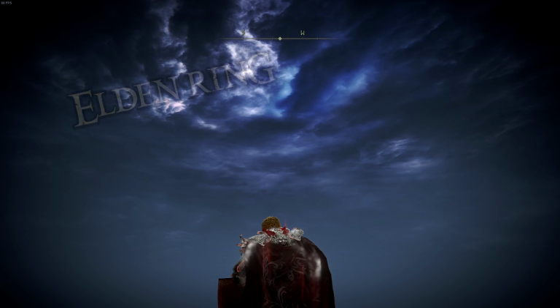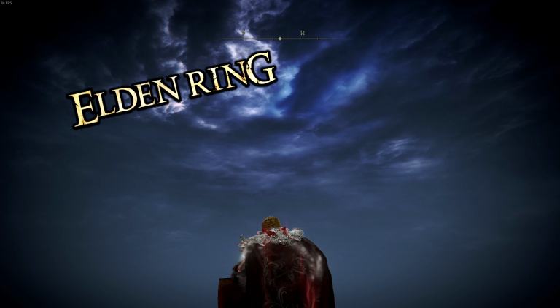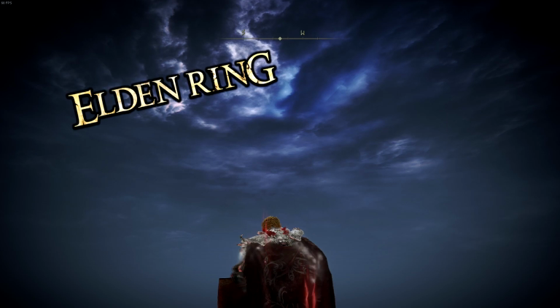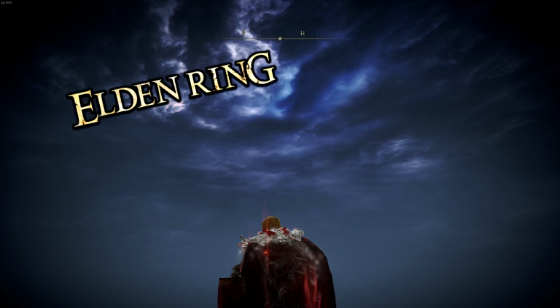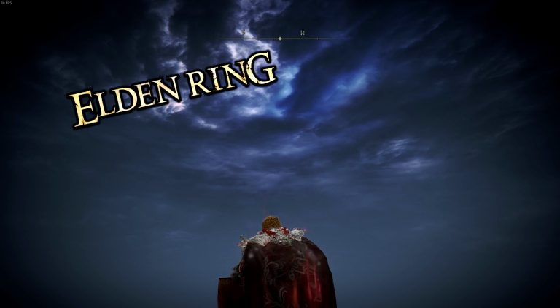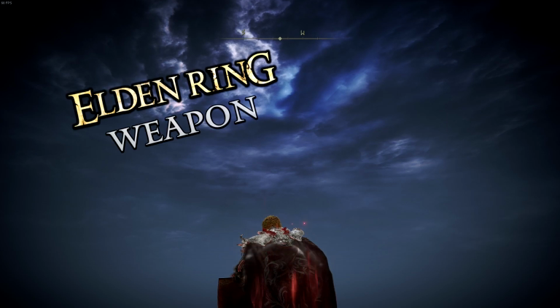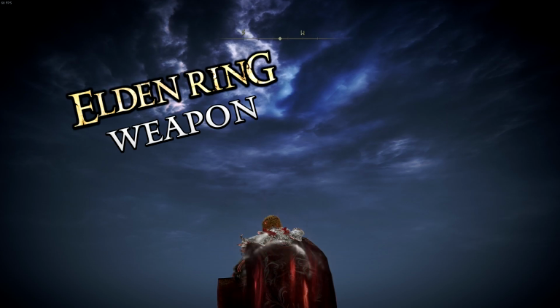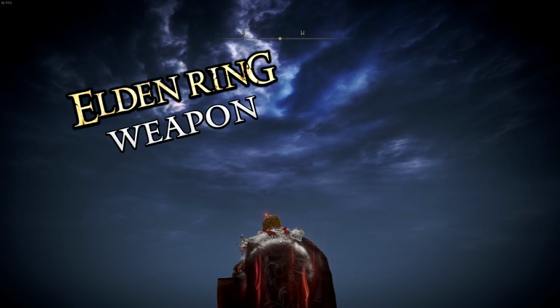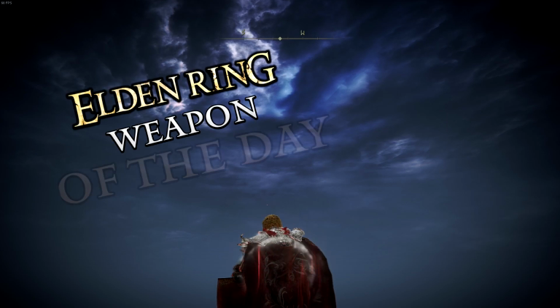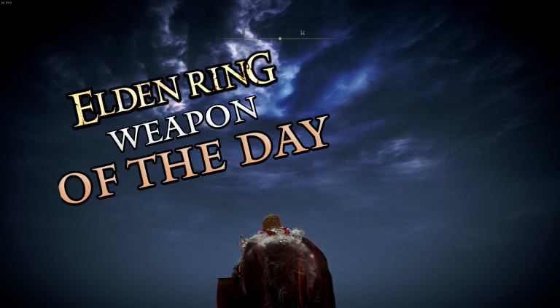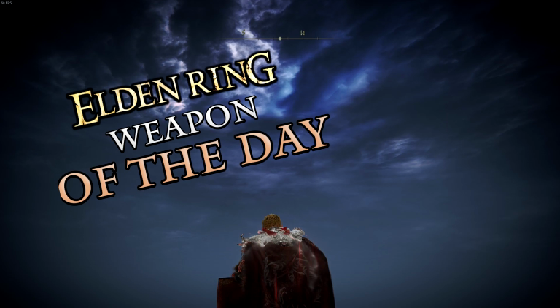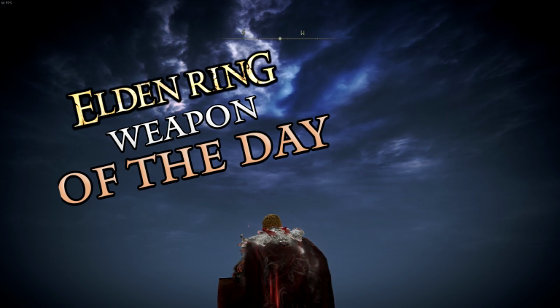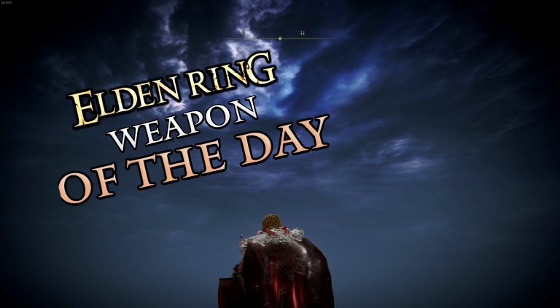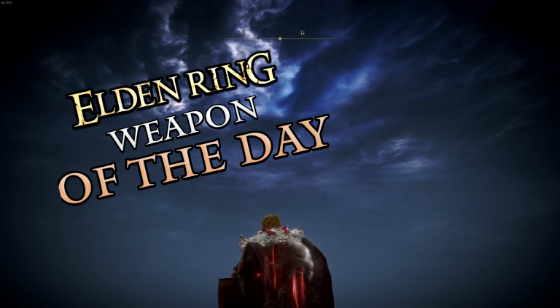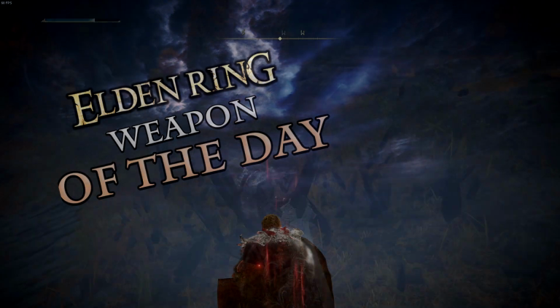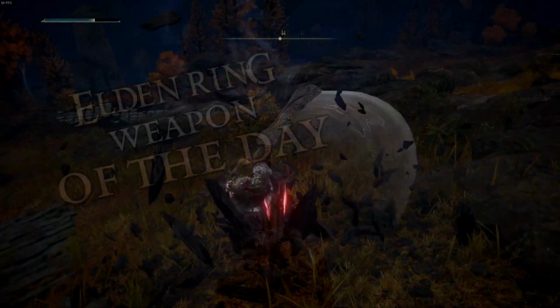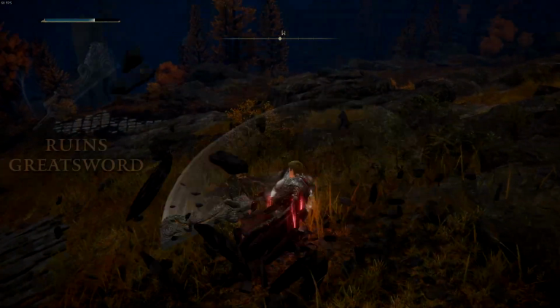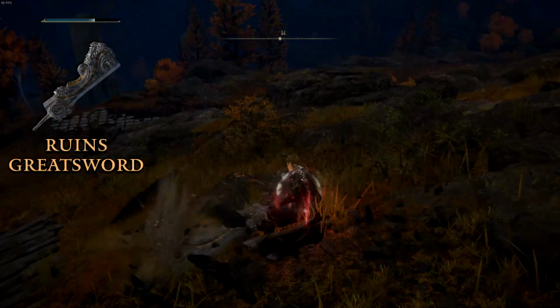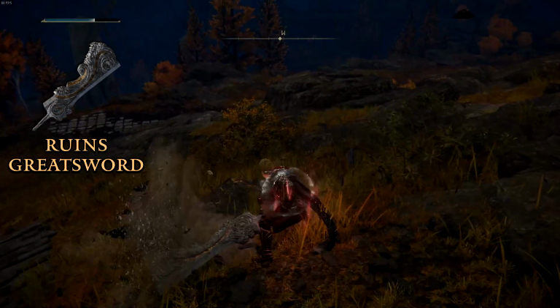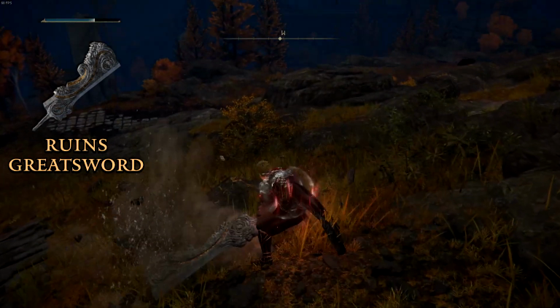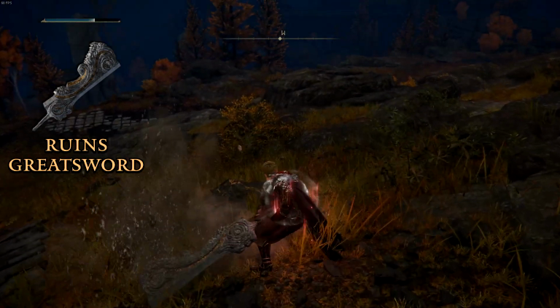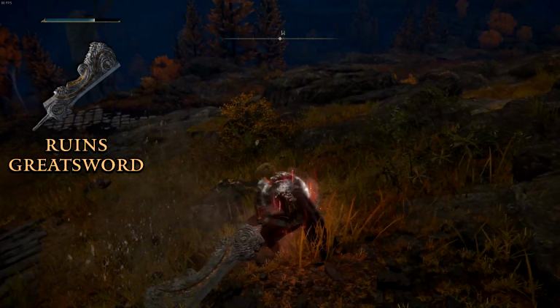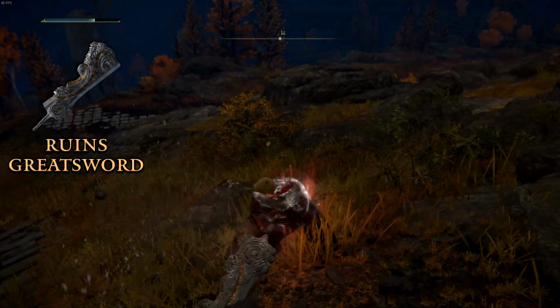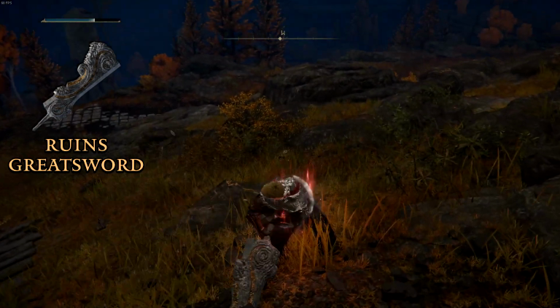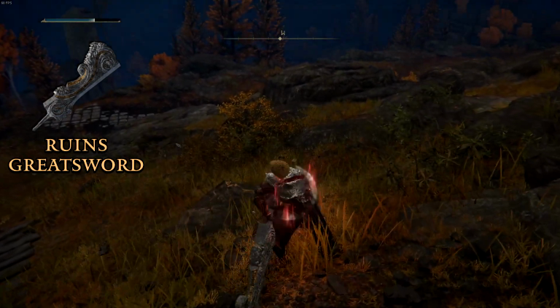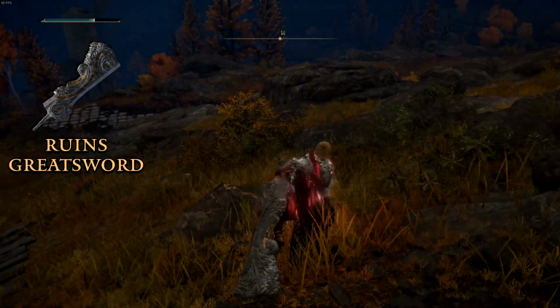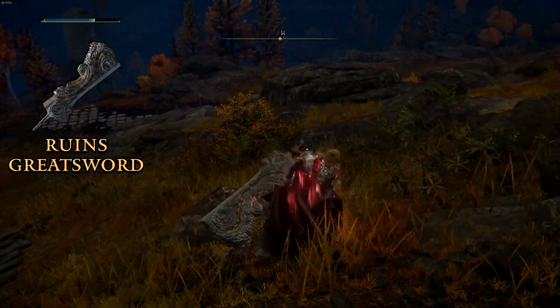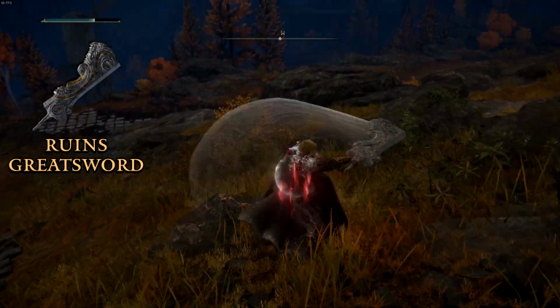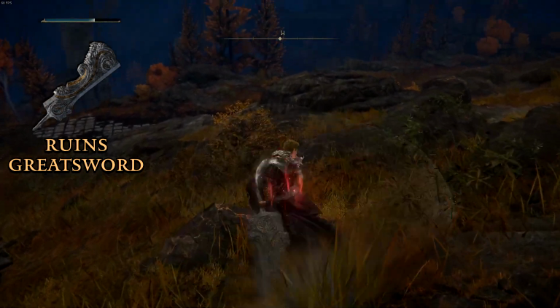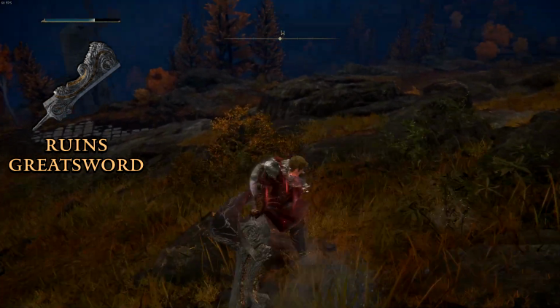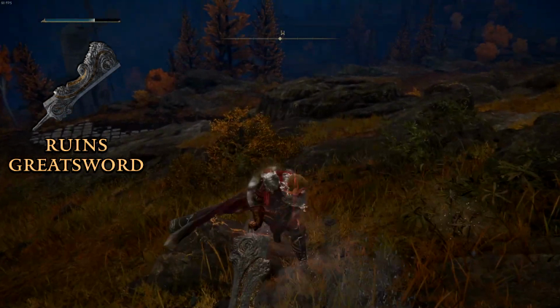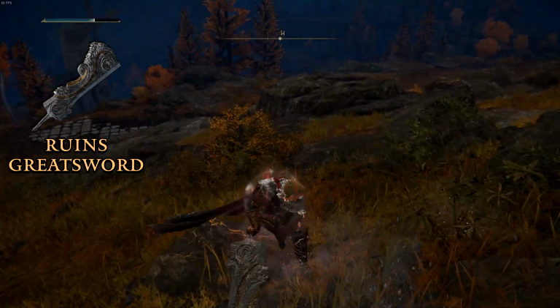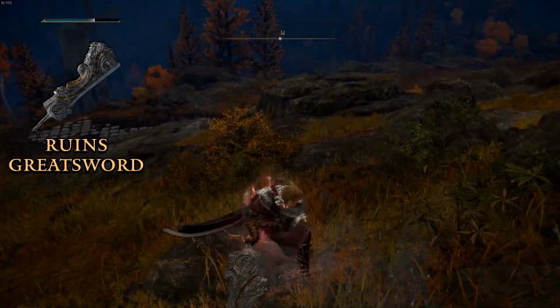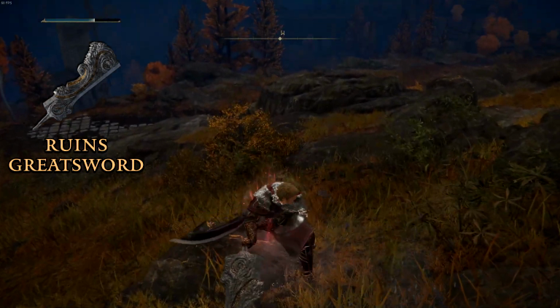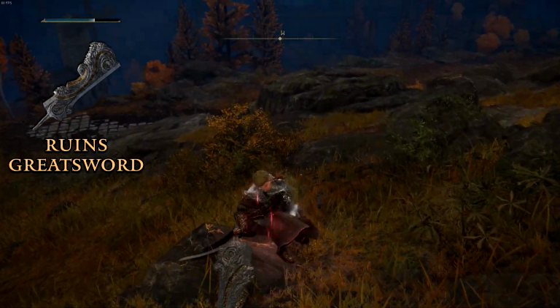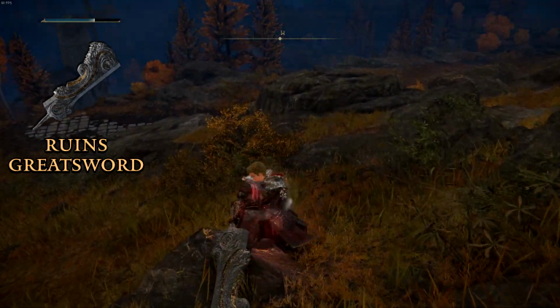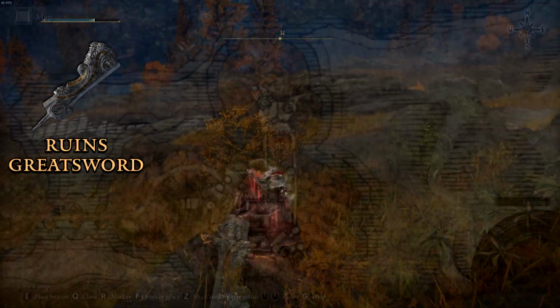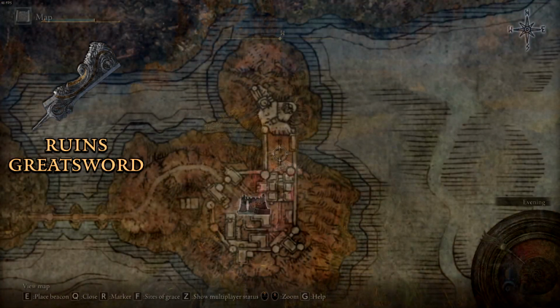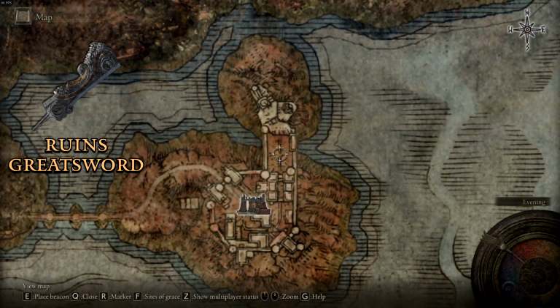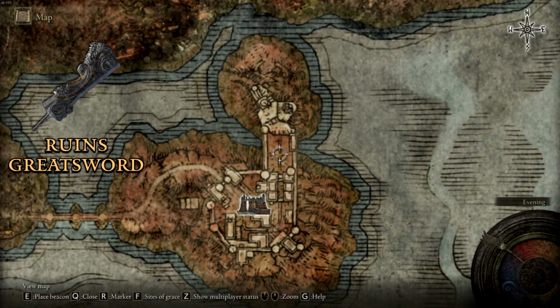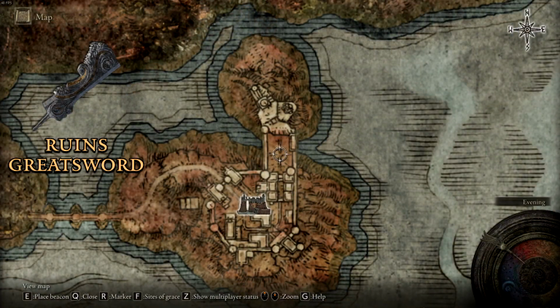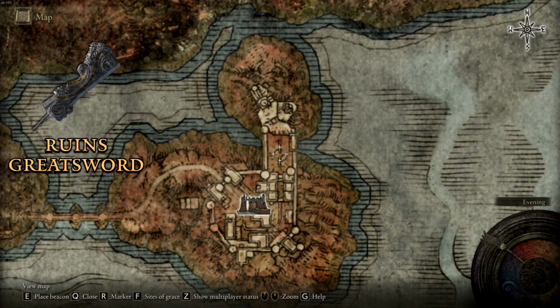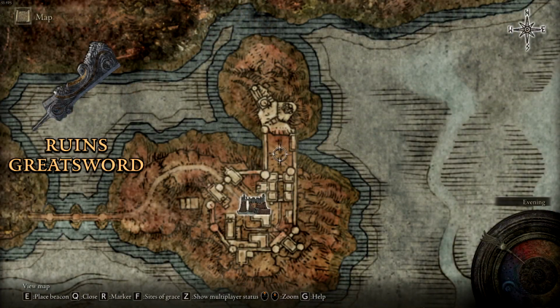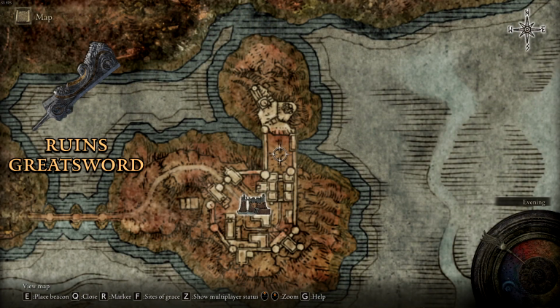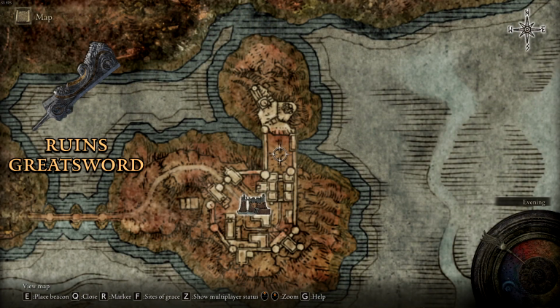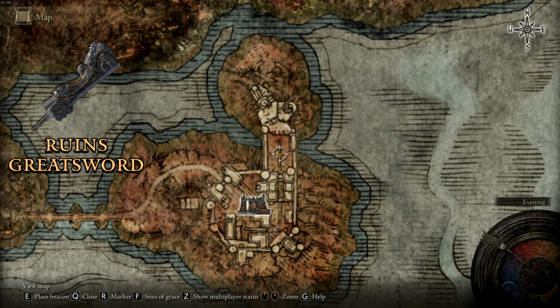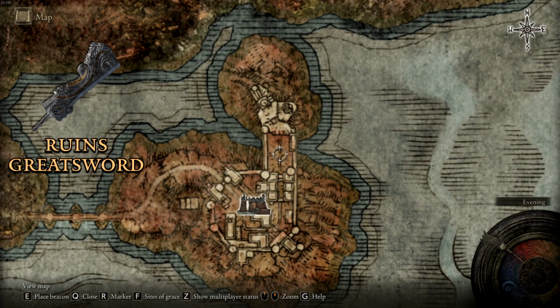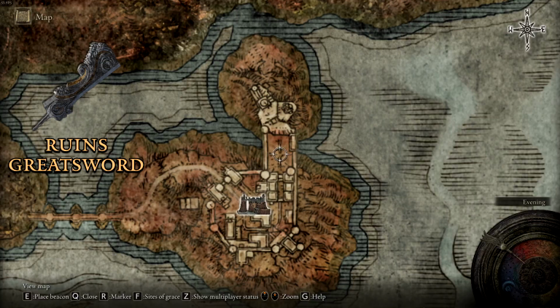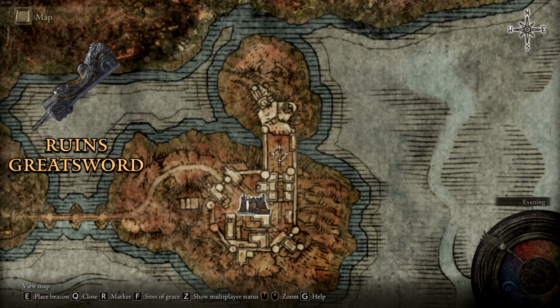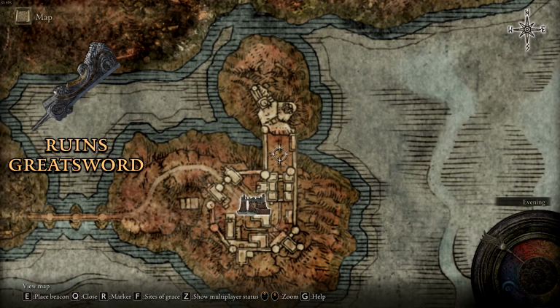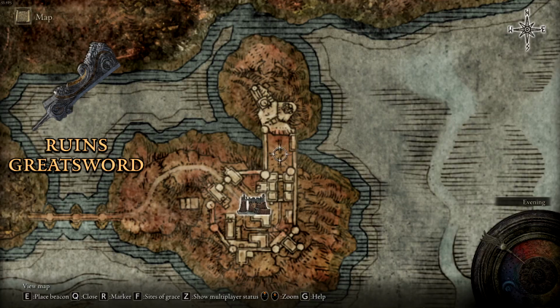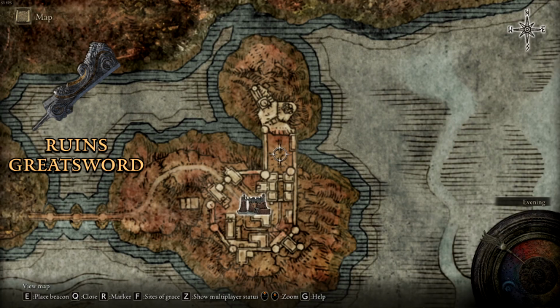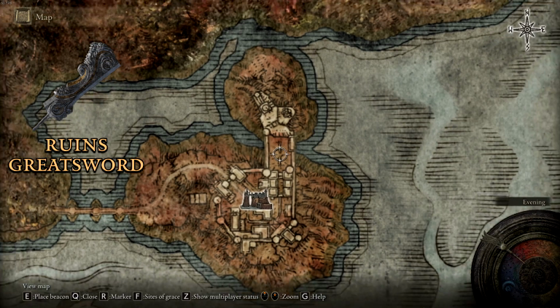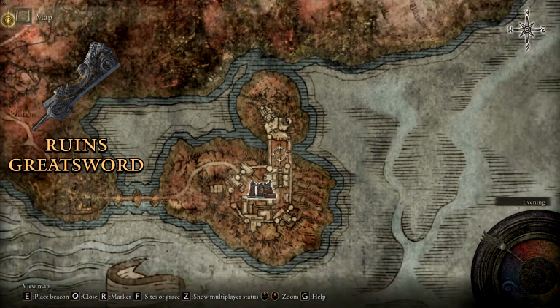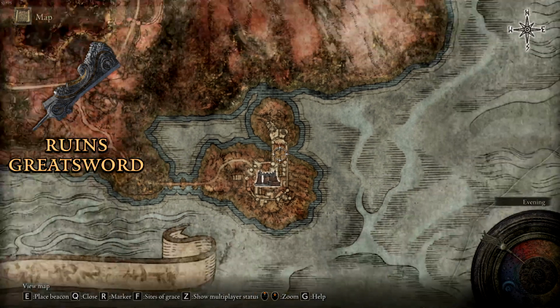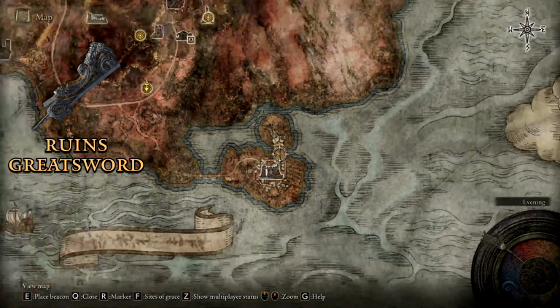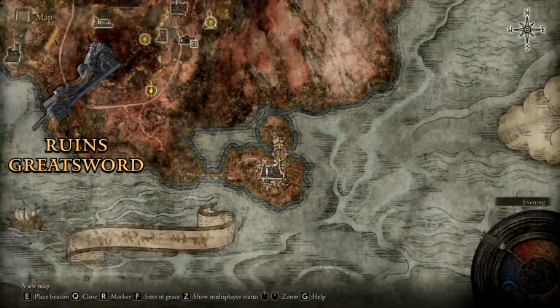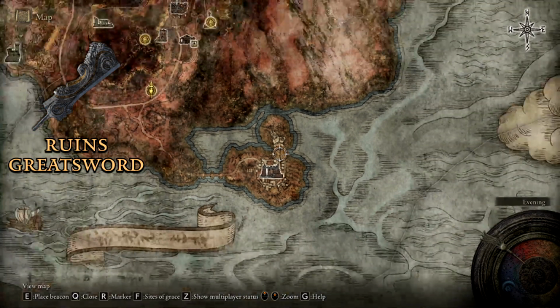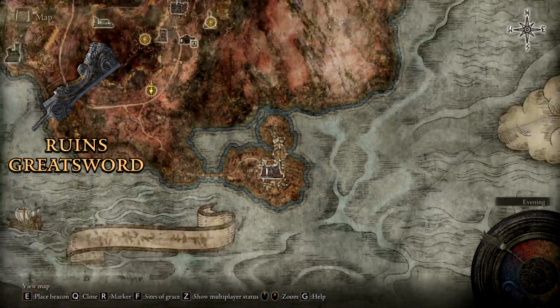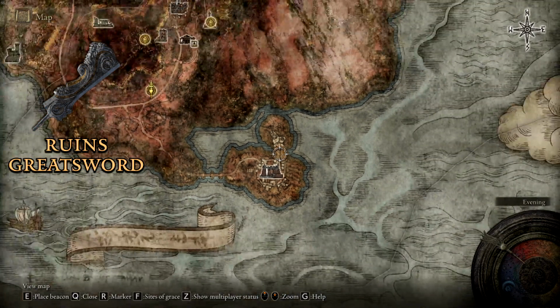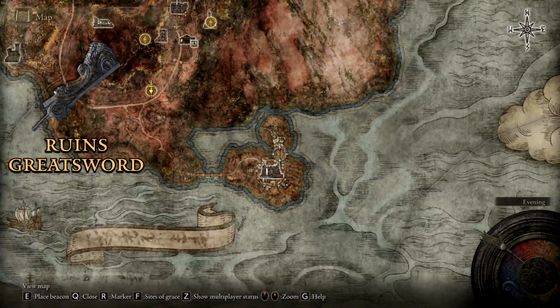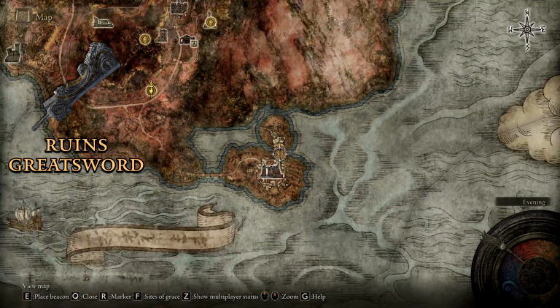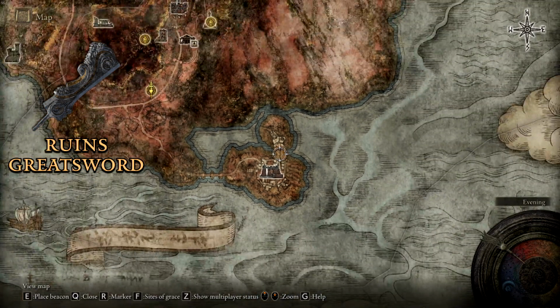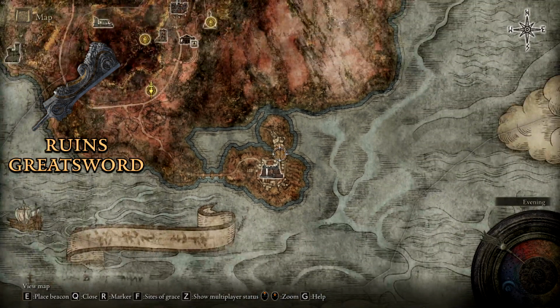Elden Ring Weapon of the Day: The Ruin's Greatsword is an extremely powerful greatsword obtained after killing the boss duo at Redmayne Plaza.